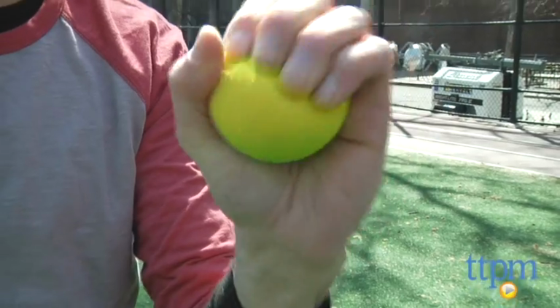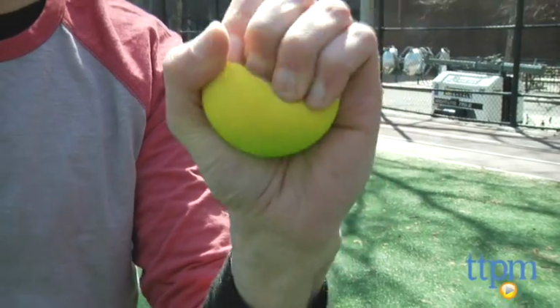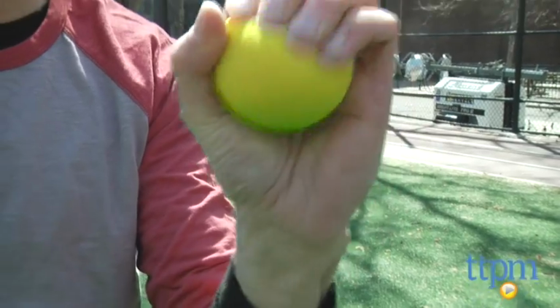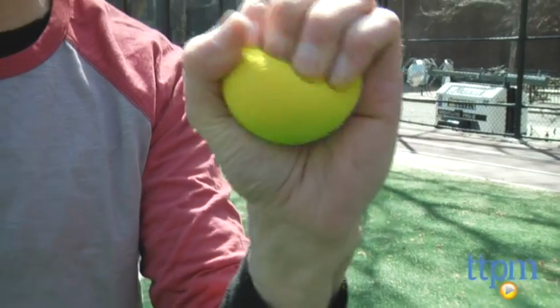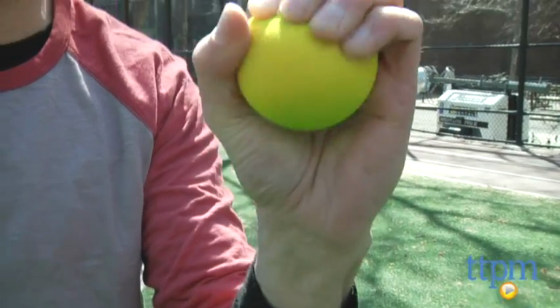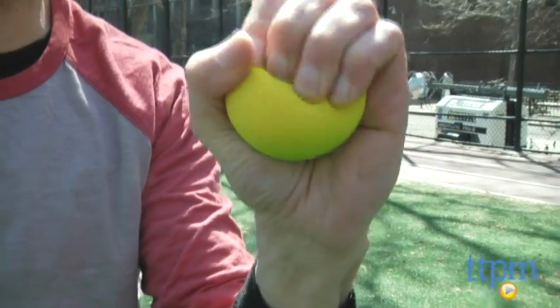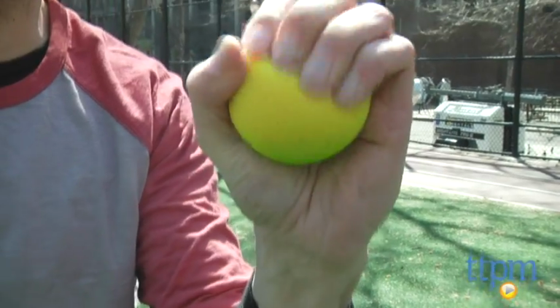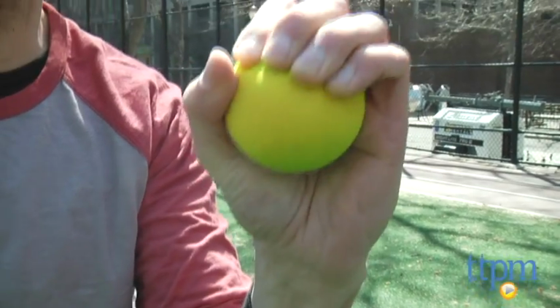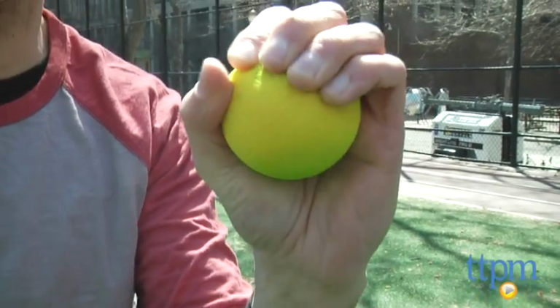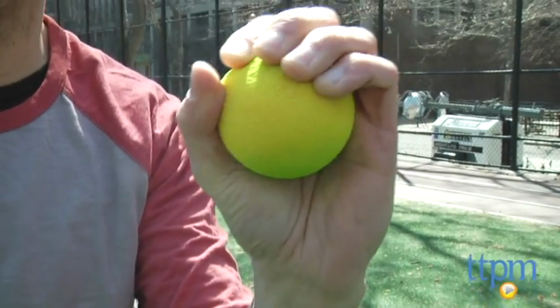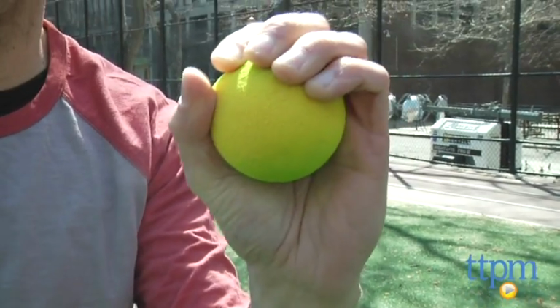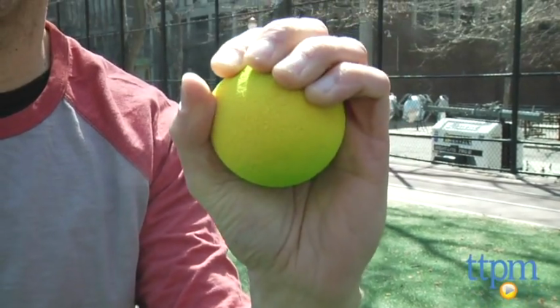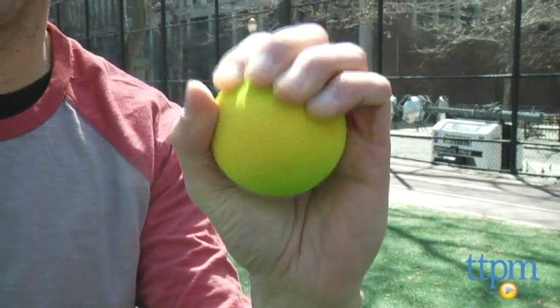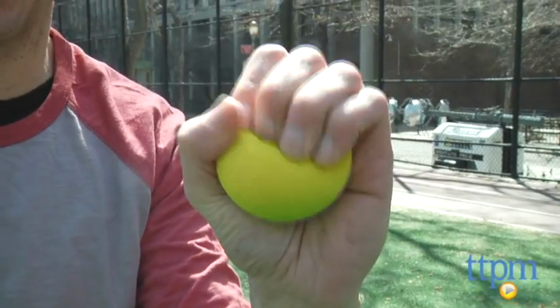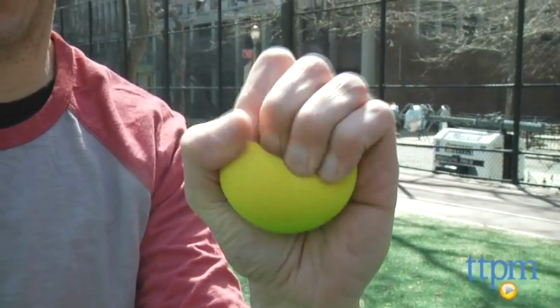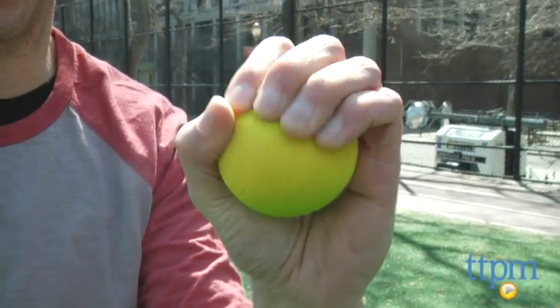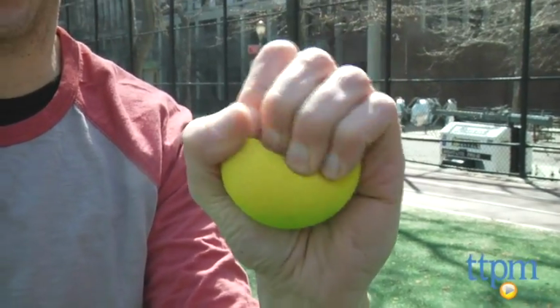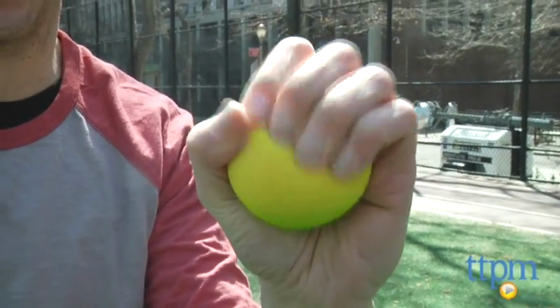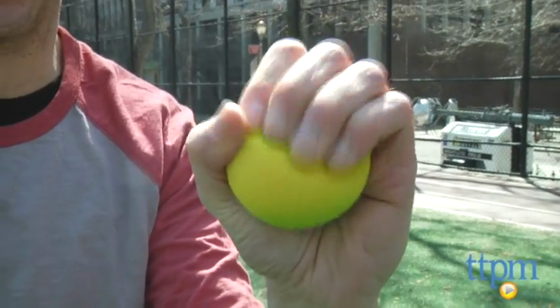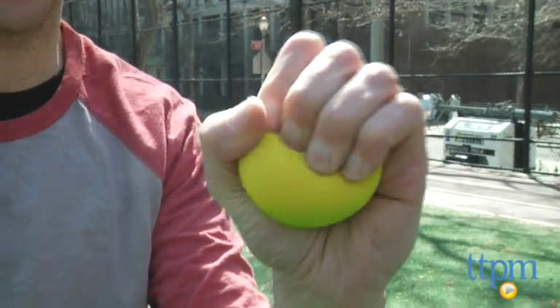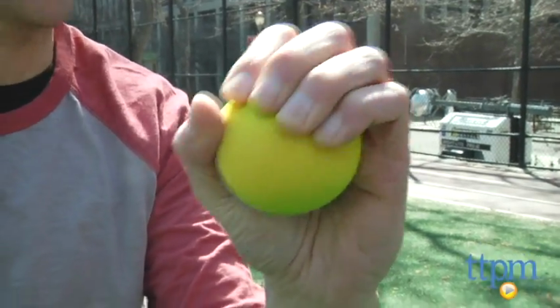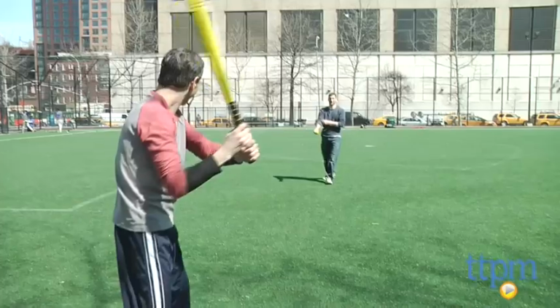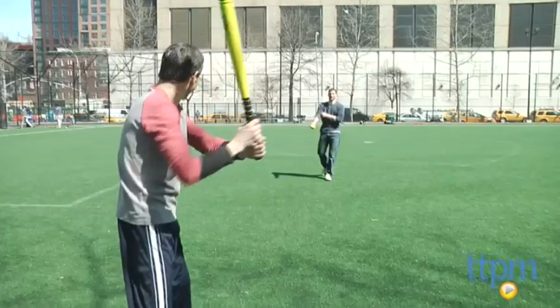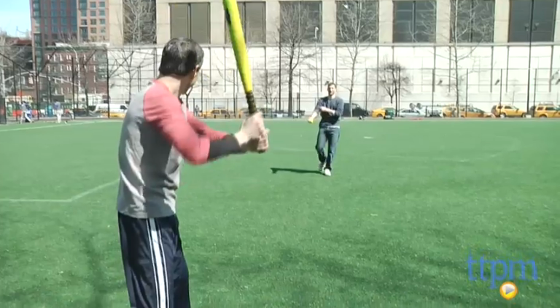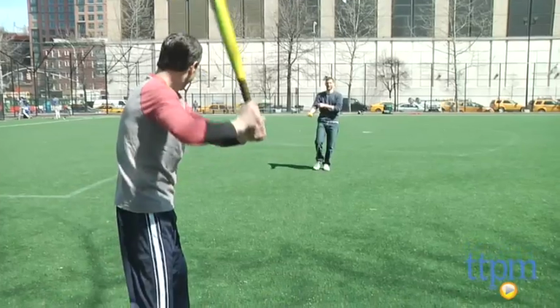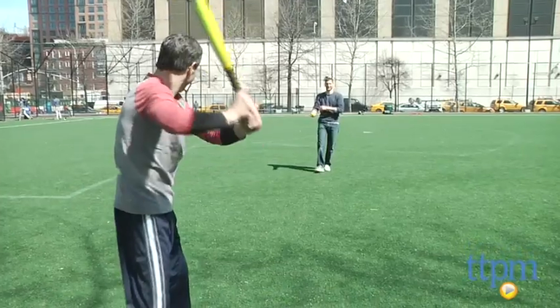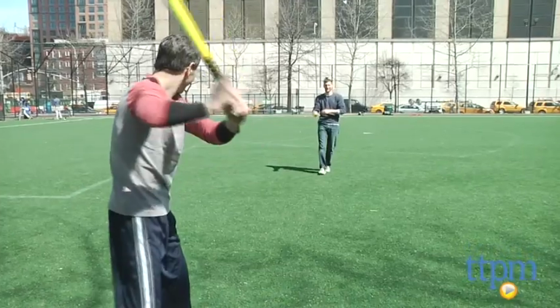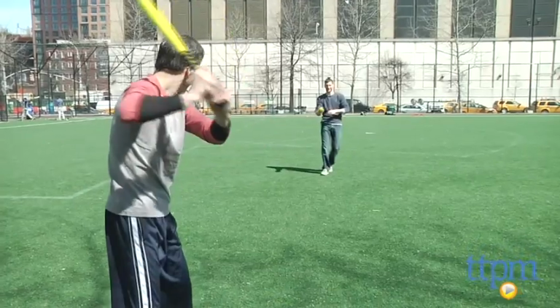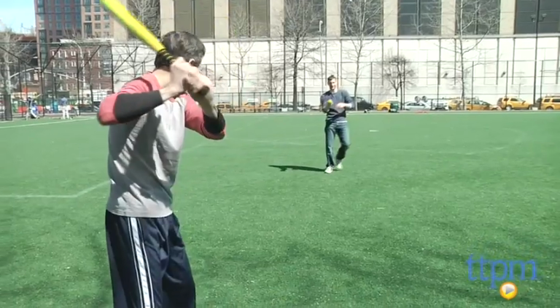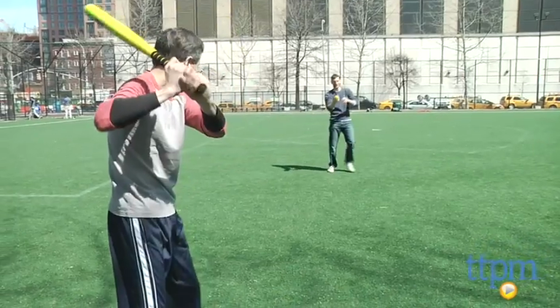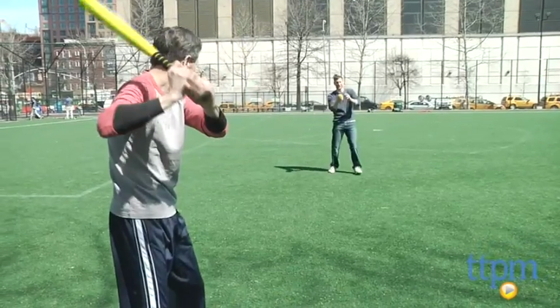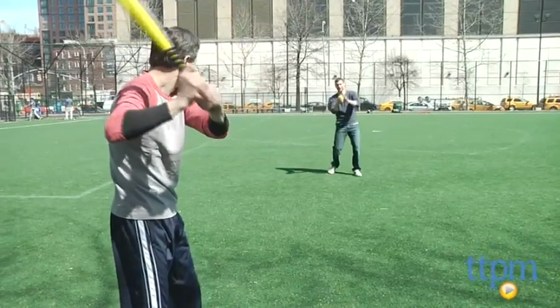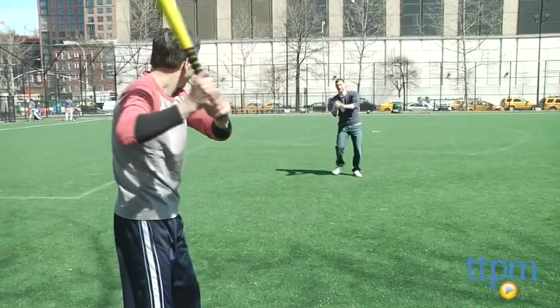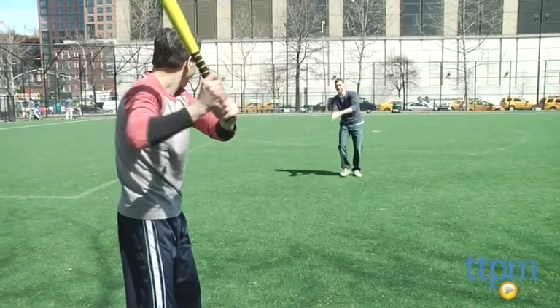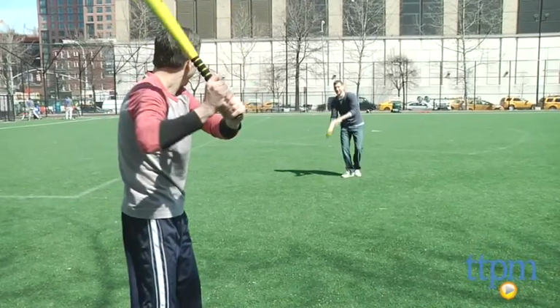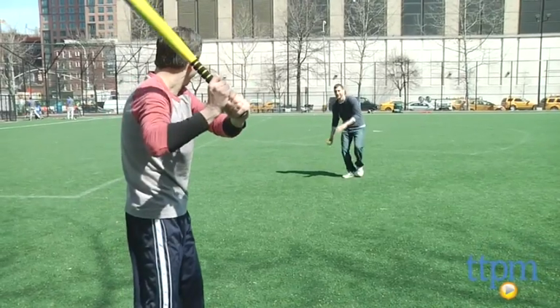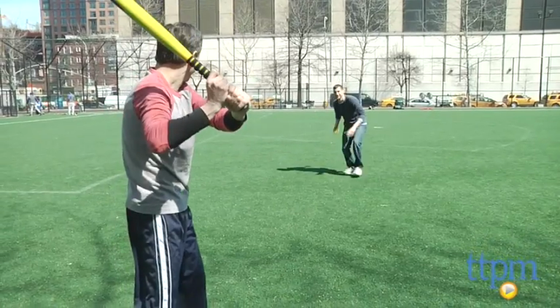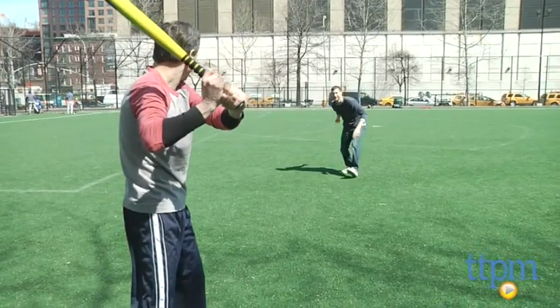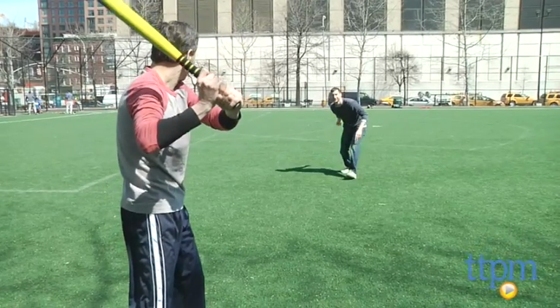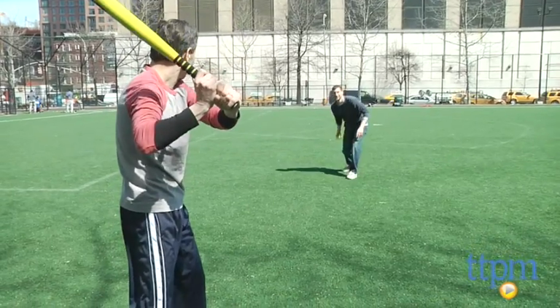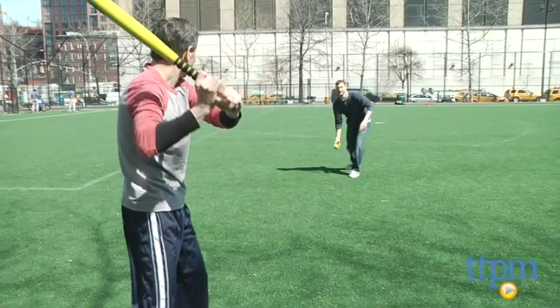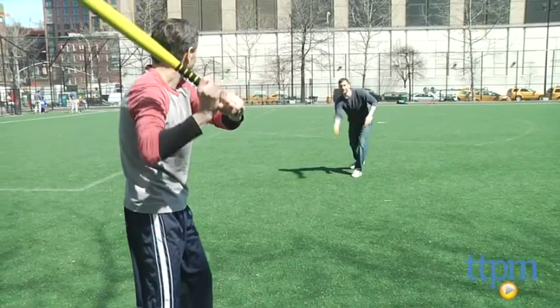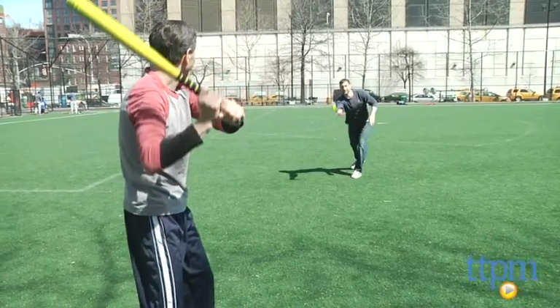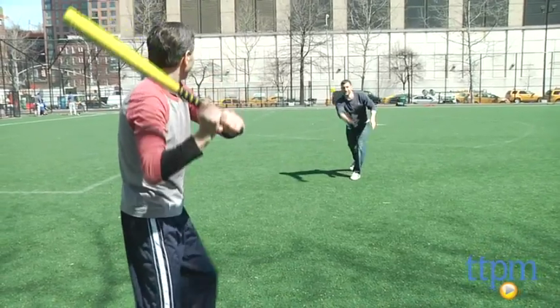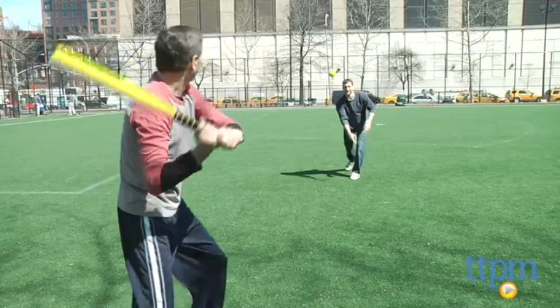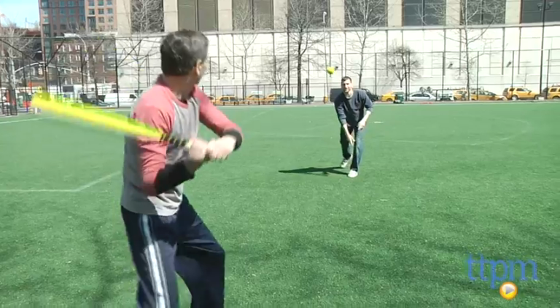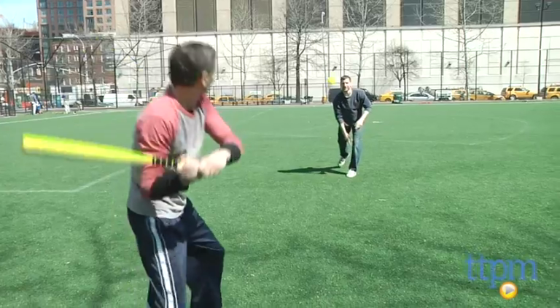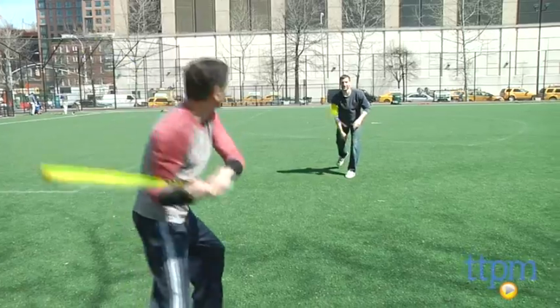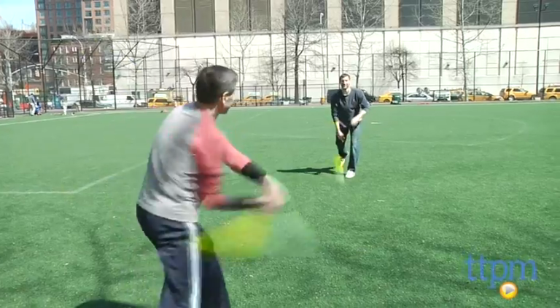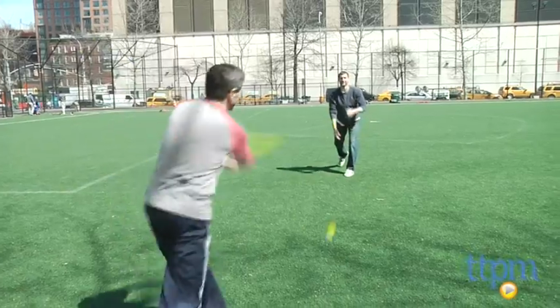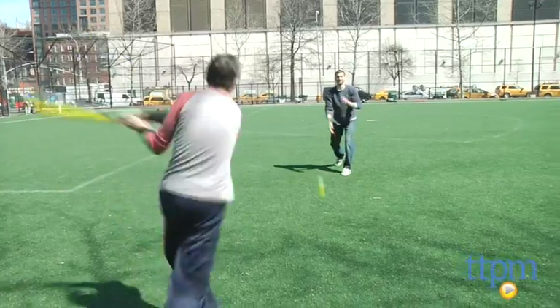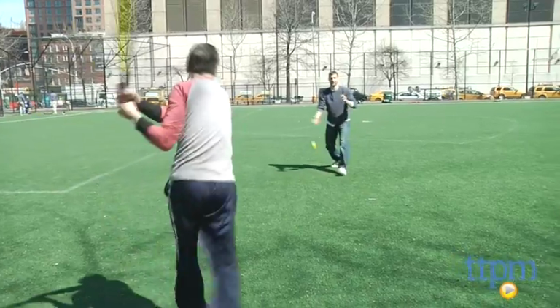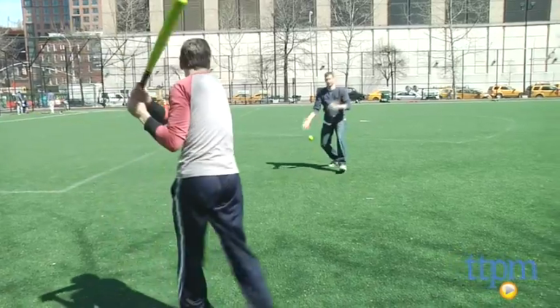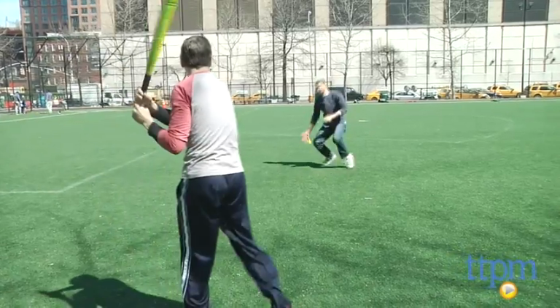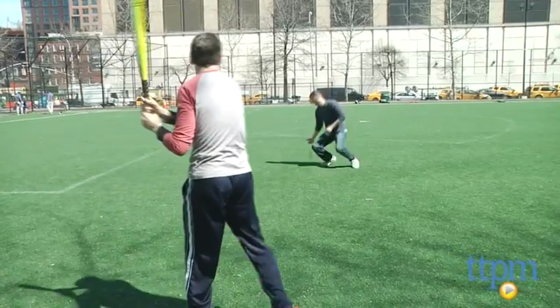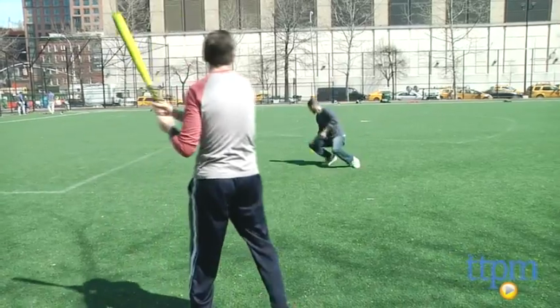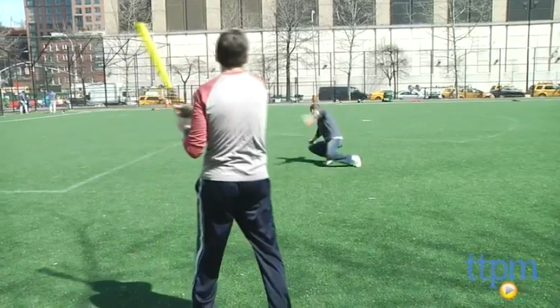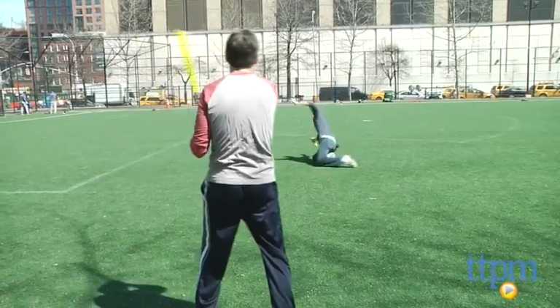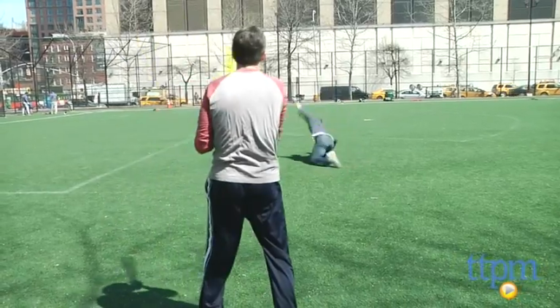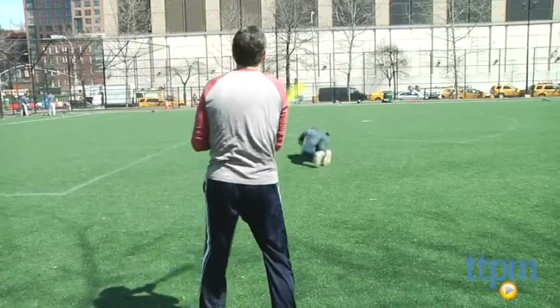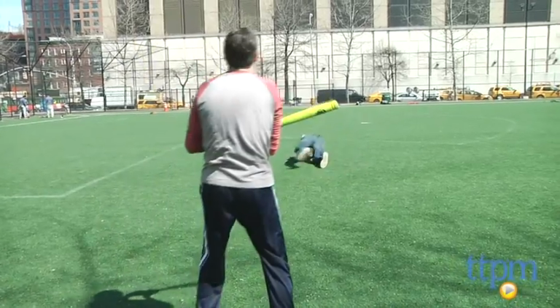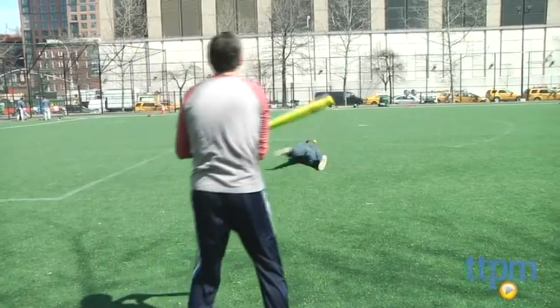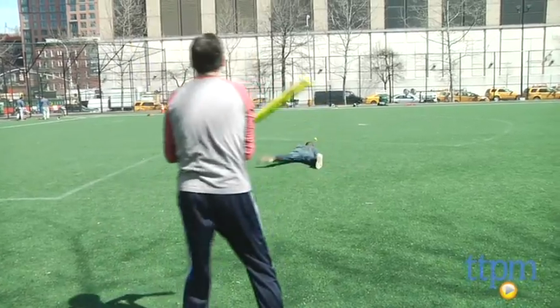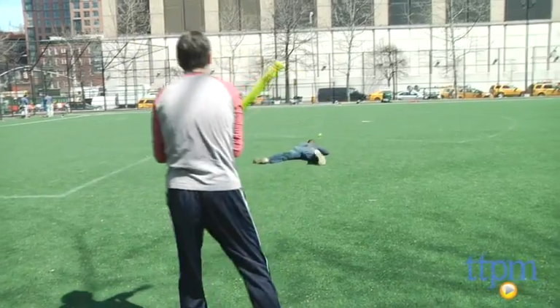Now, this is all about outdoor play. Because it's soft foam, you have to be a little bit closer when you throw it, but you don't have to worry about getting hit.